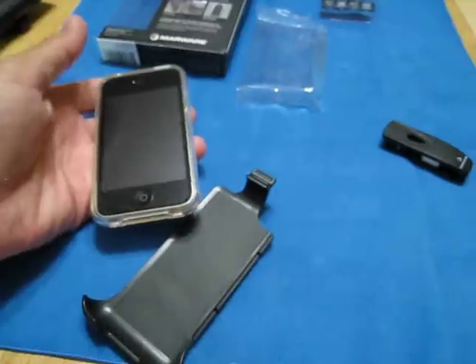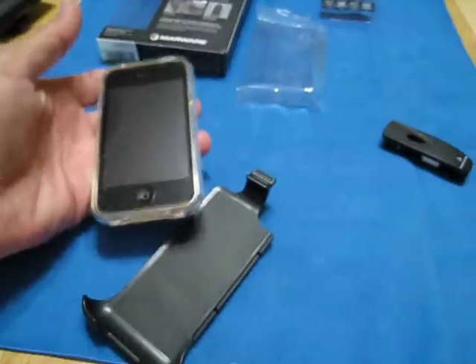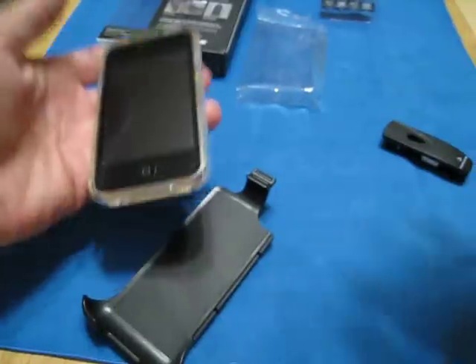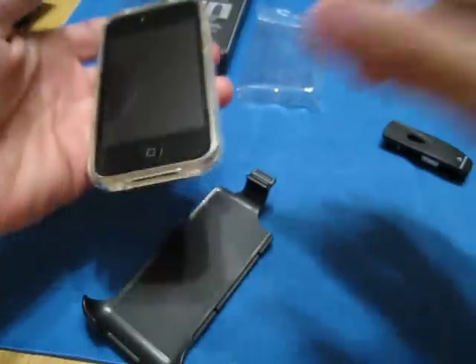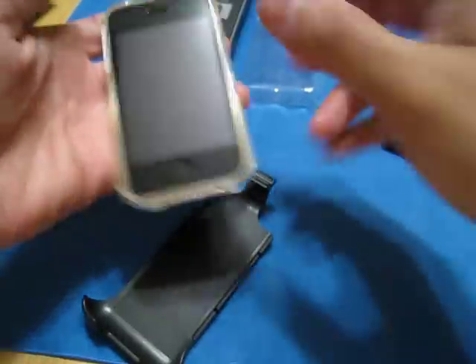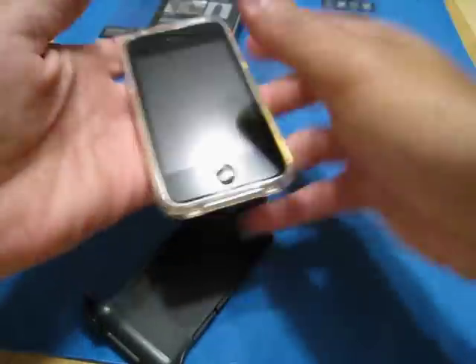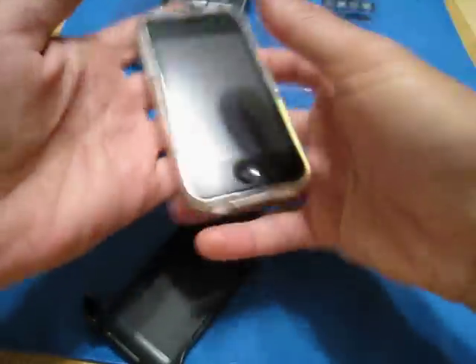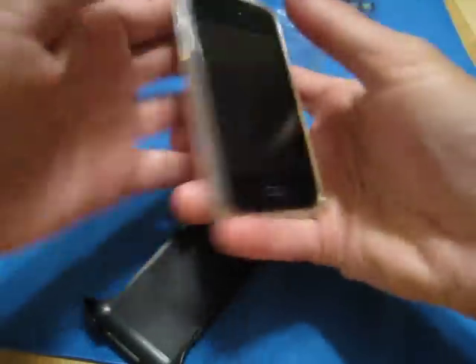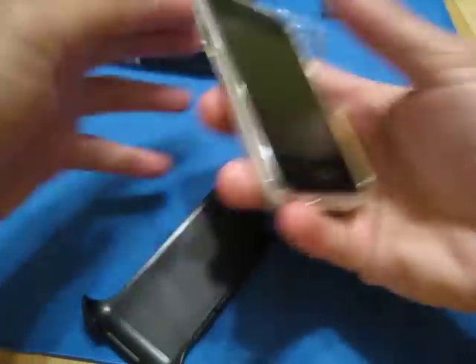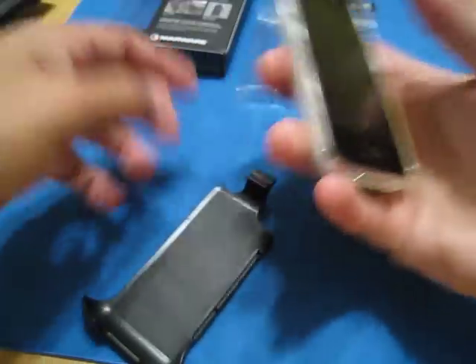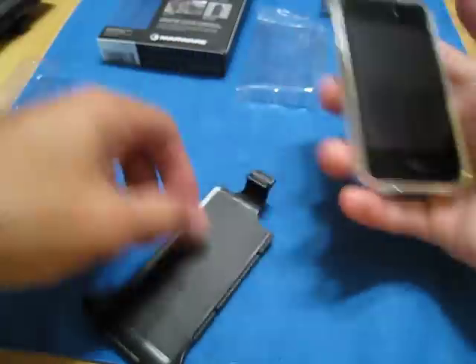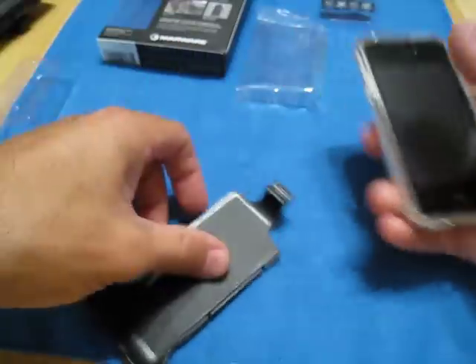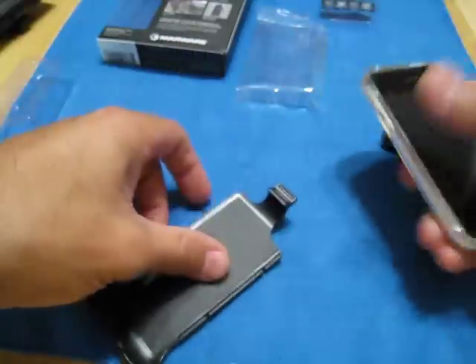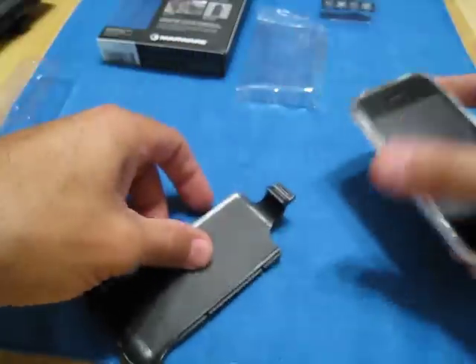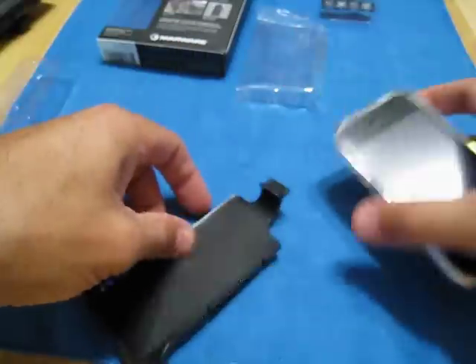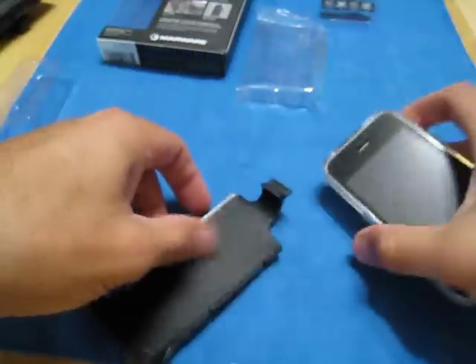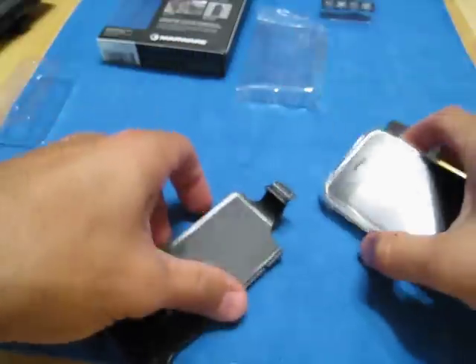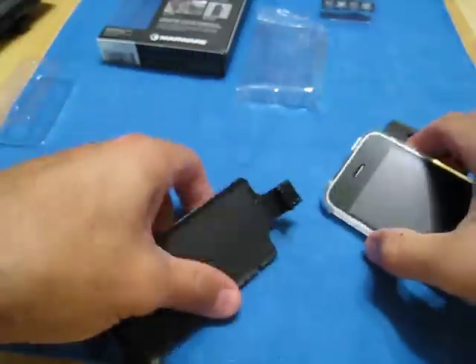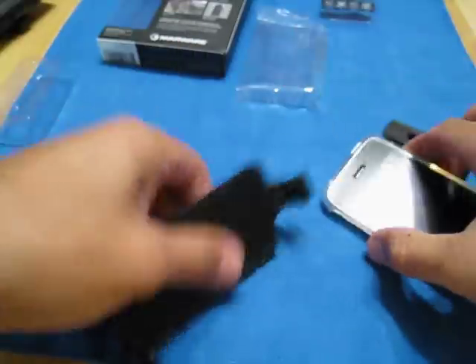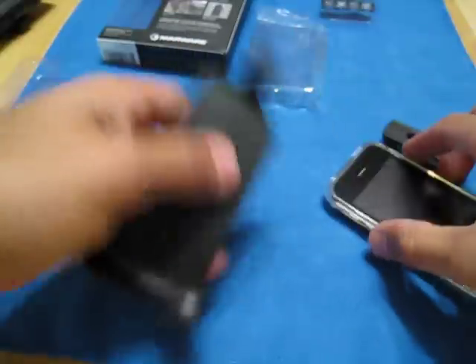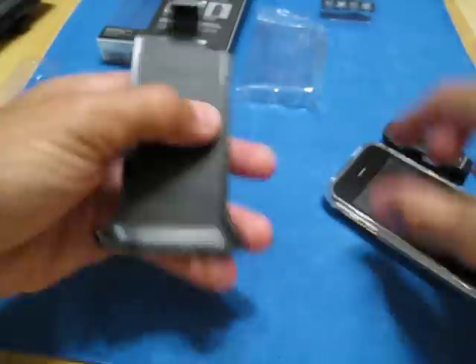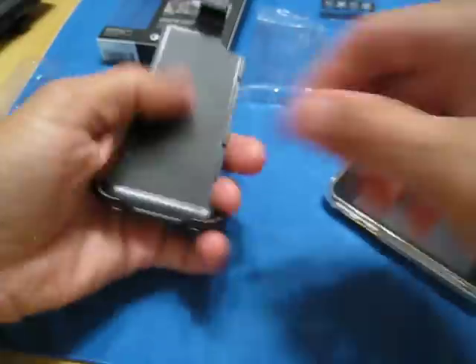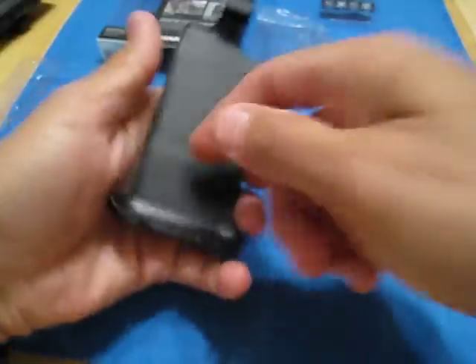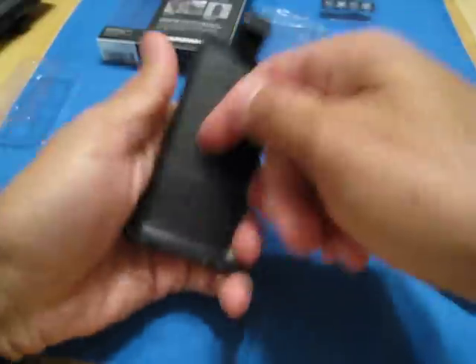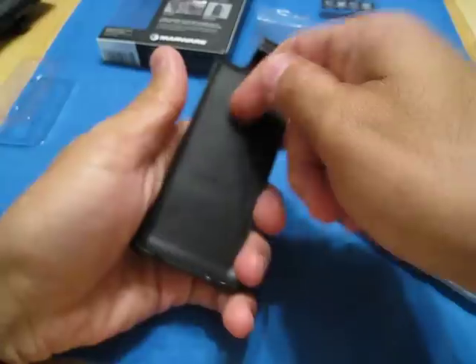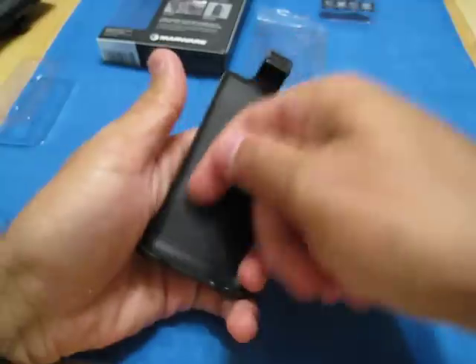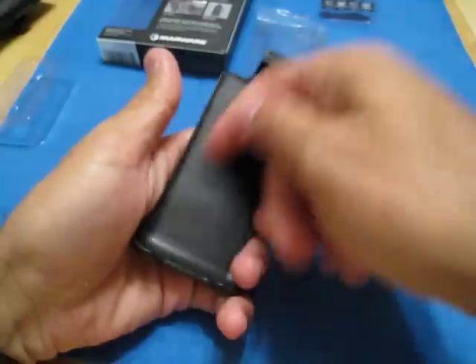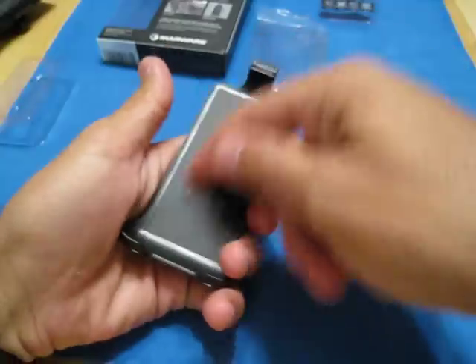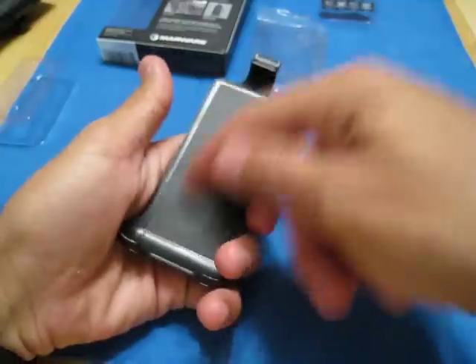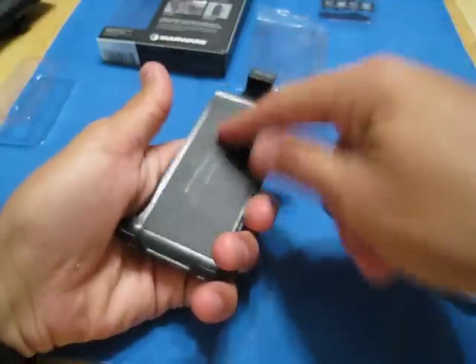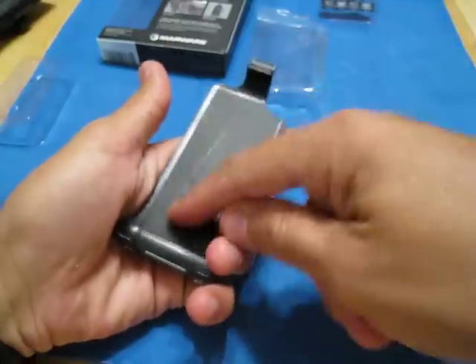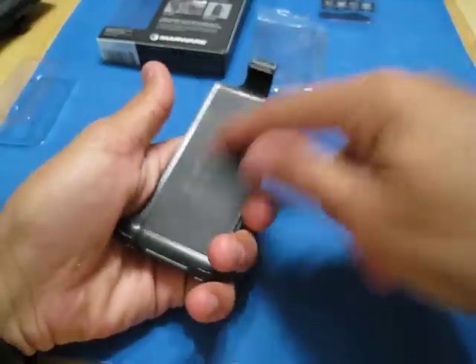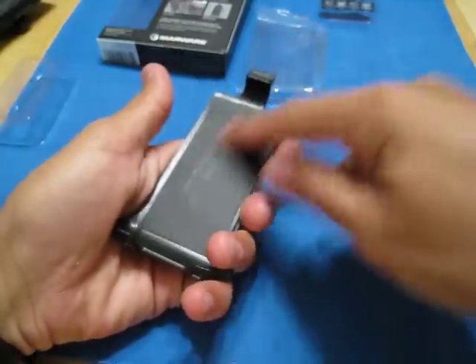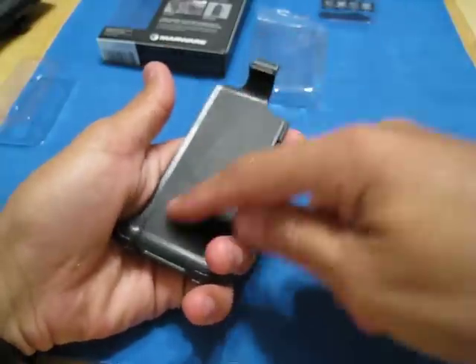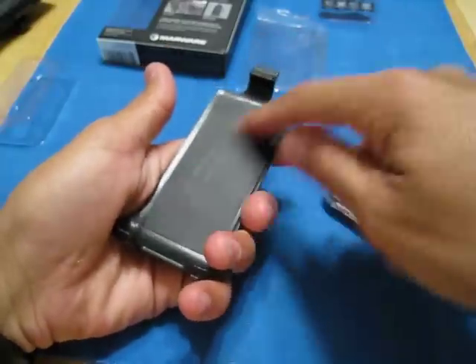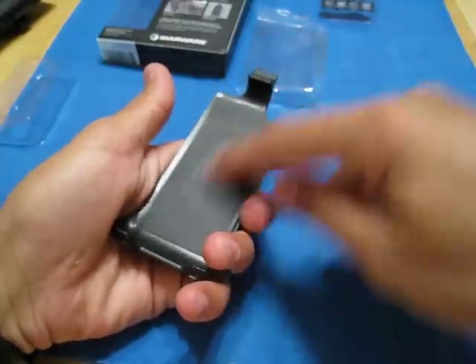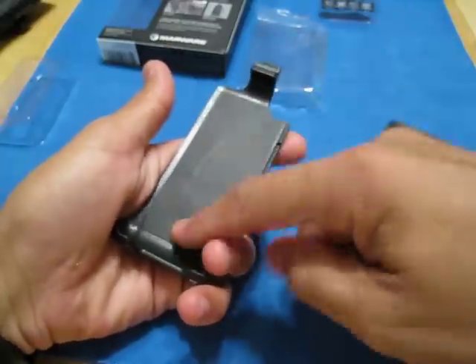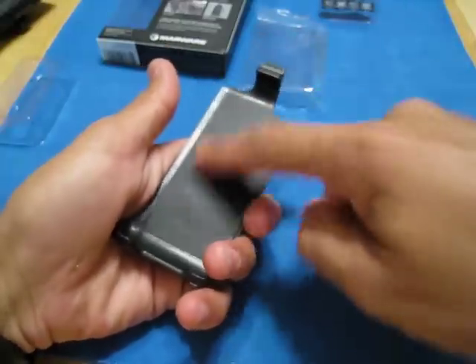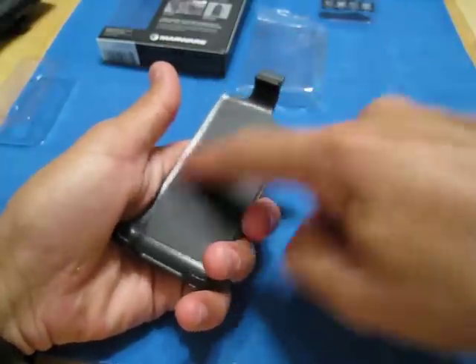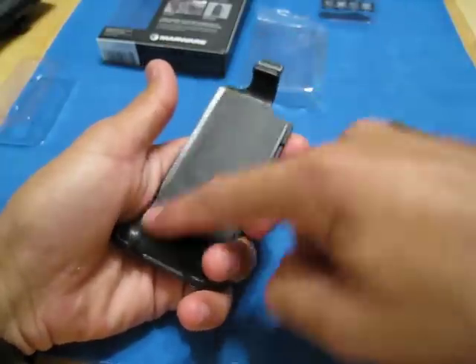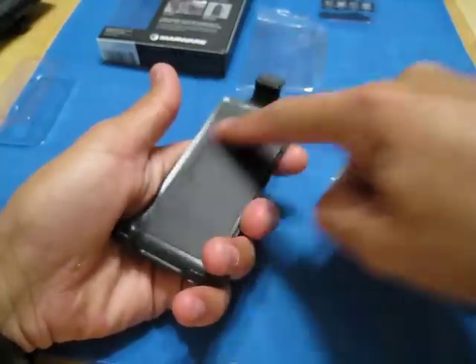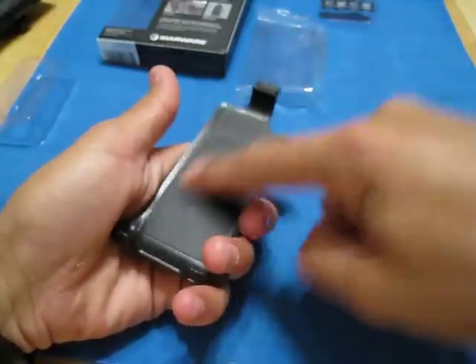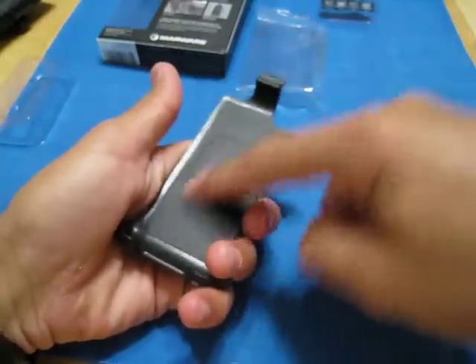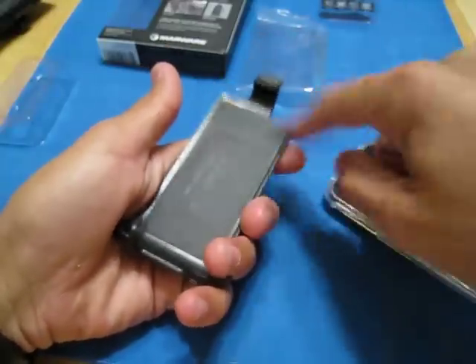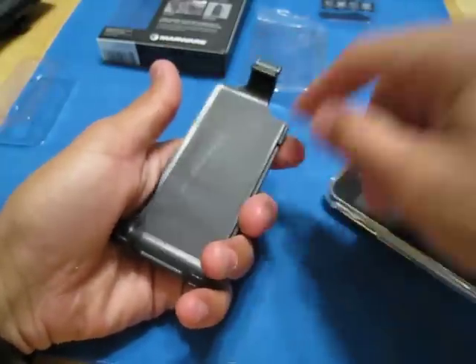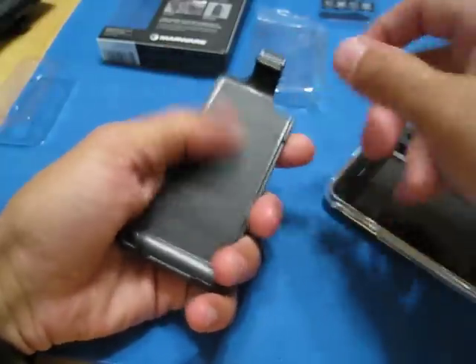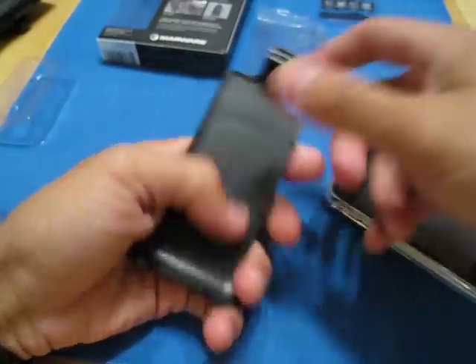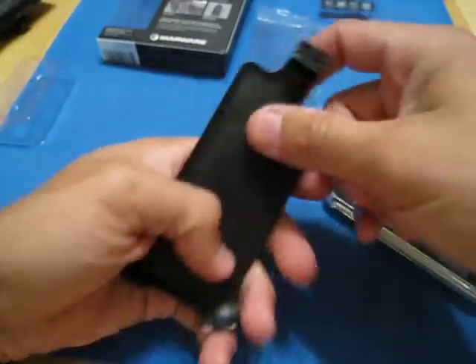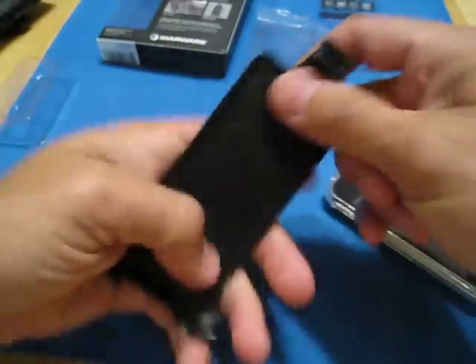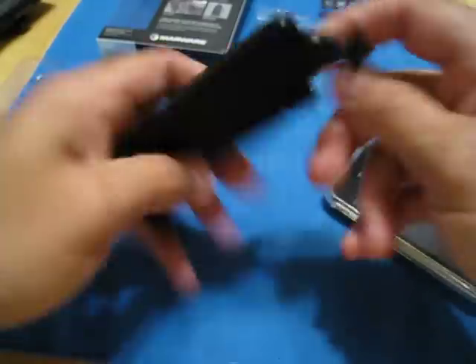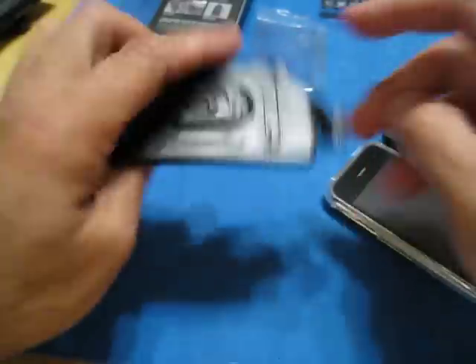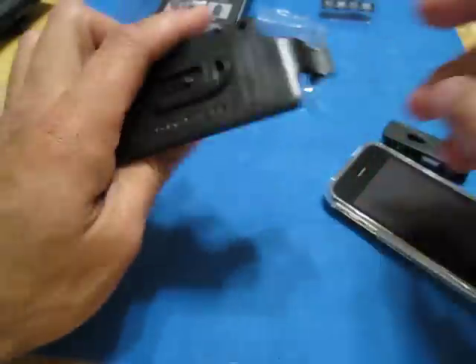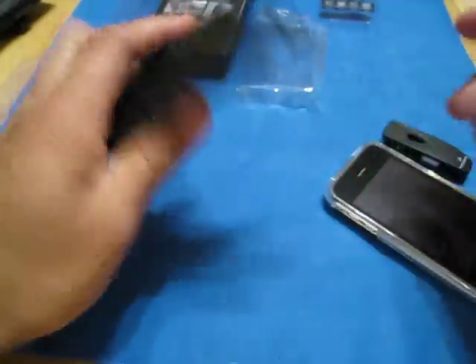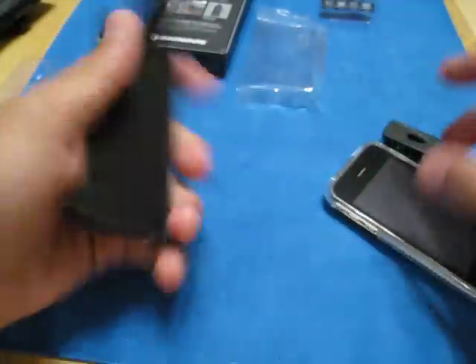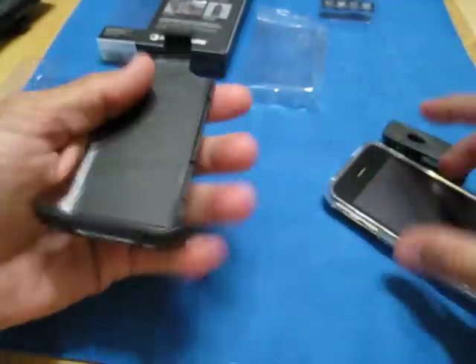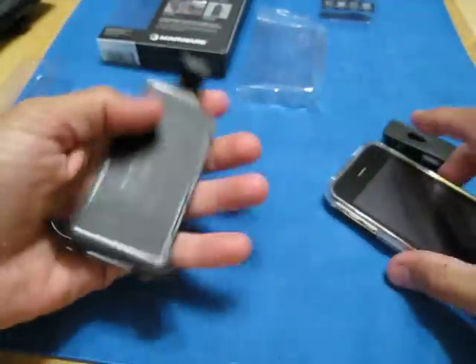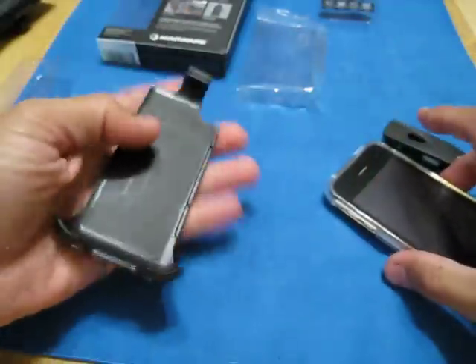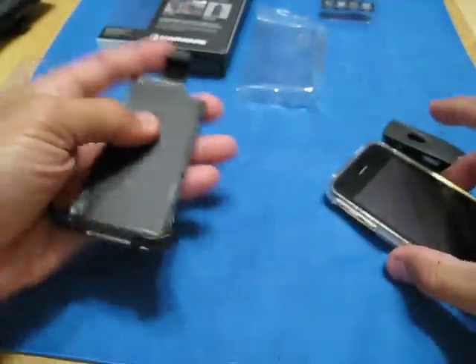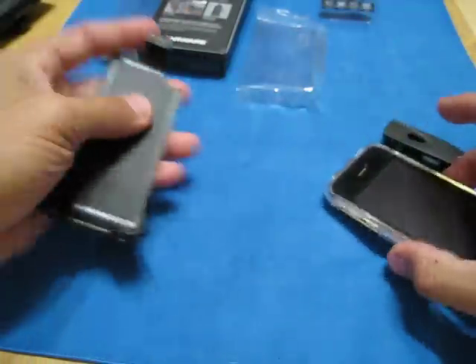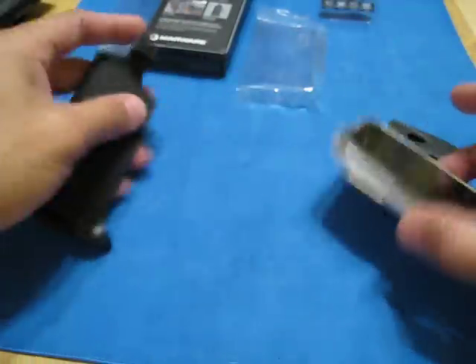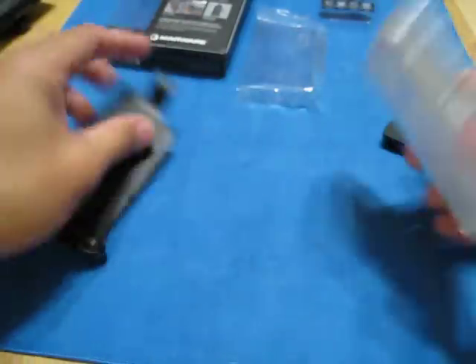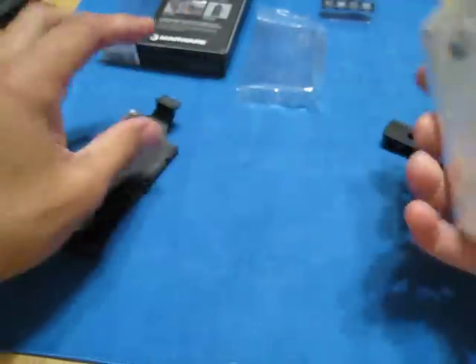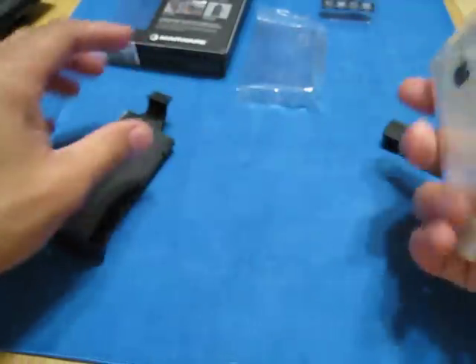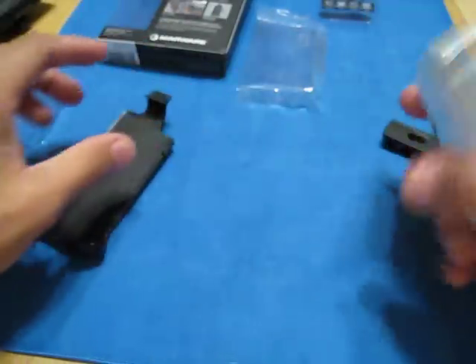Alright guys, it's me Morpheus. It's Carlos signing back in and so here's the phone.